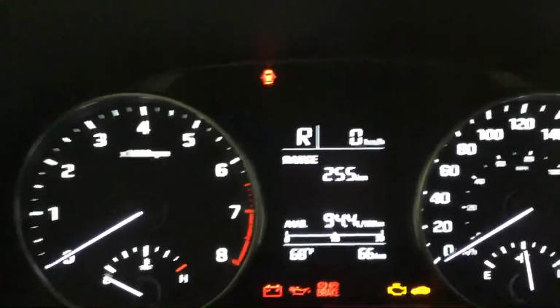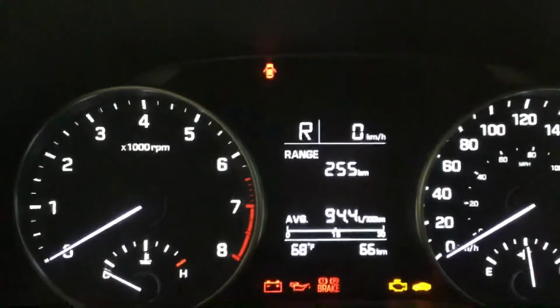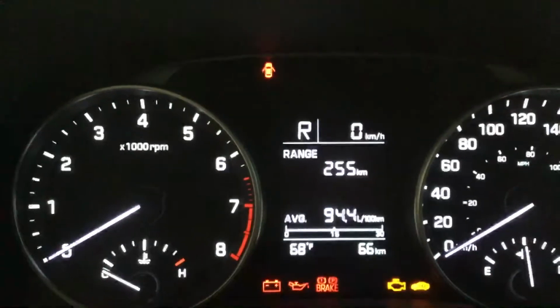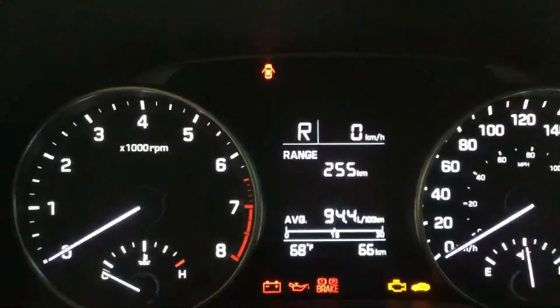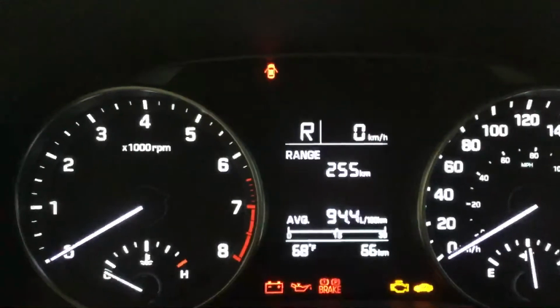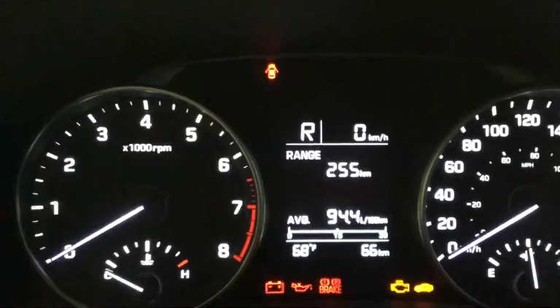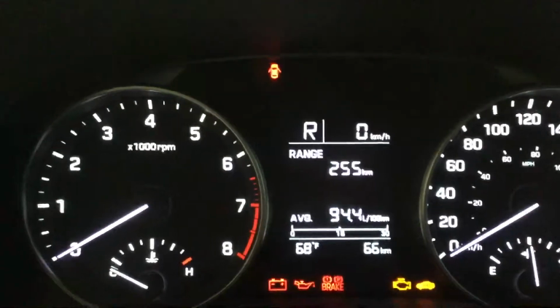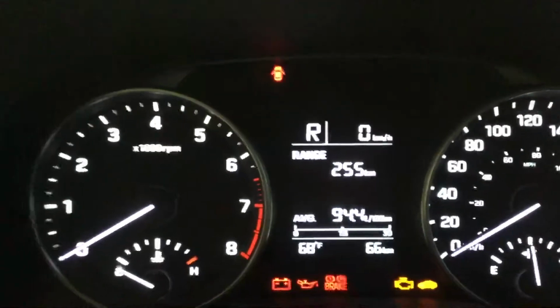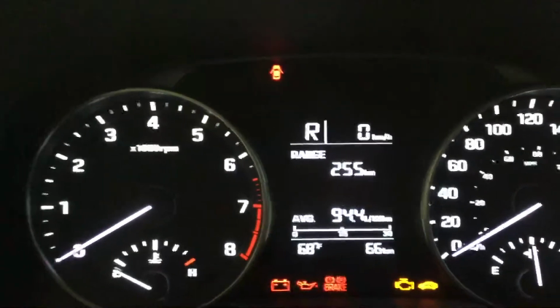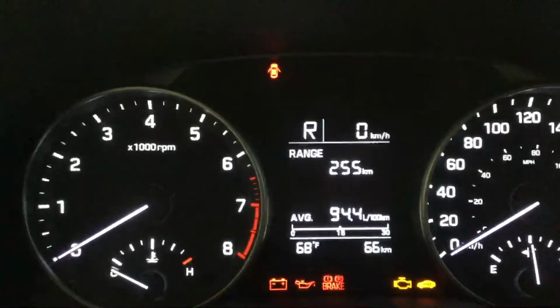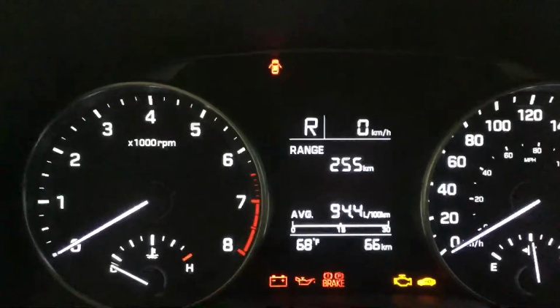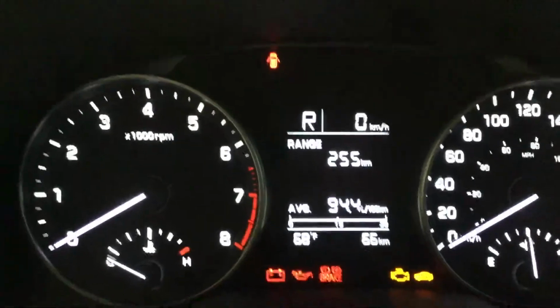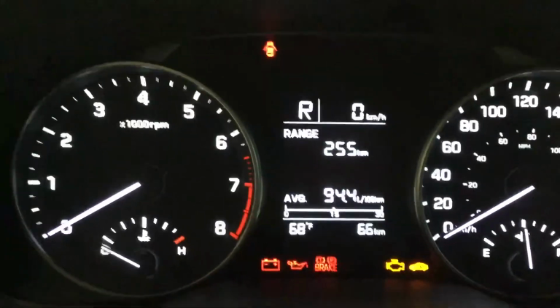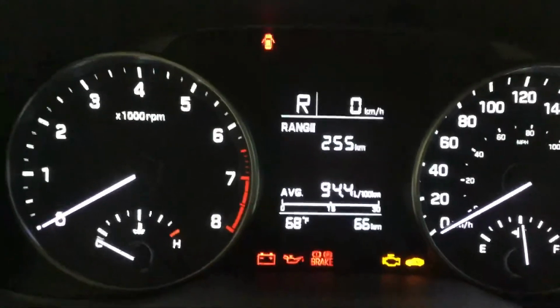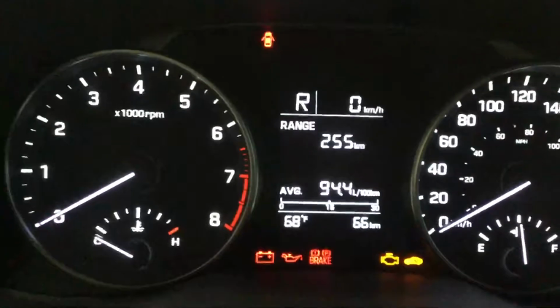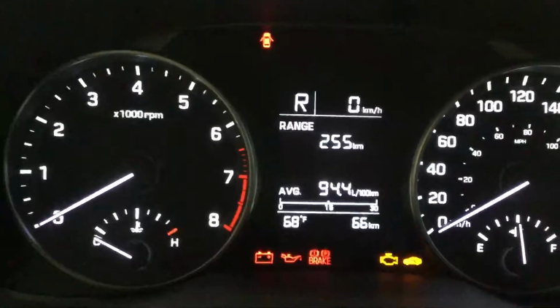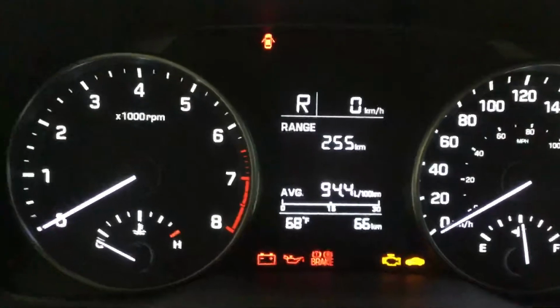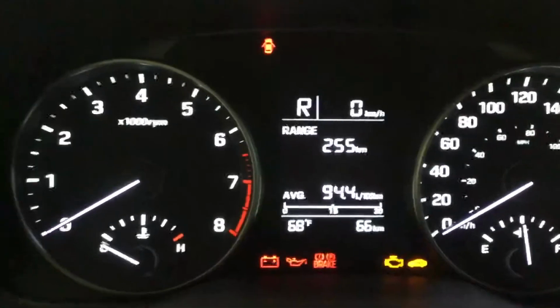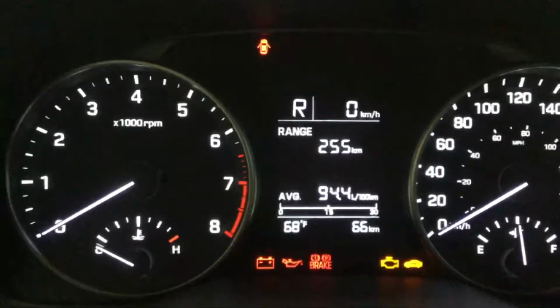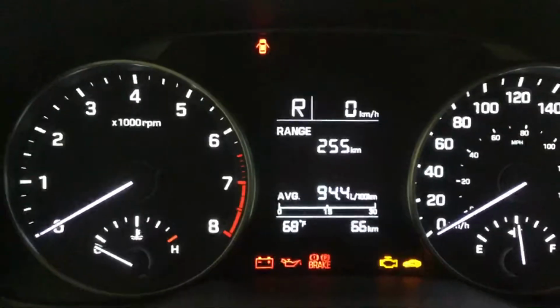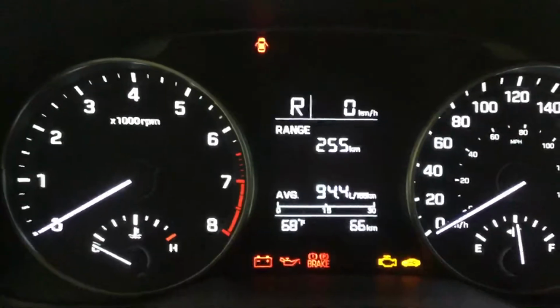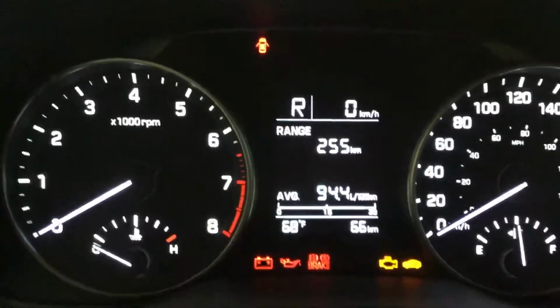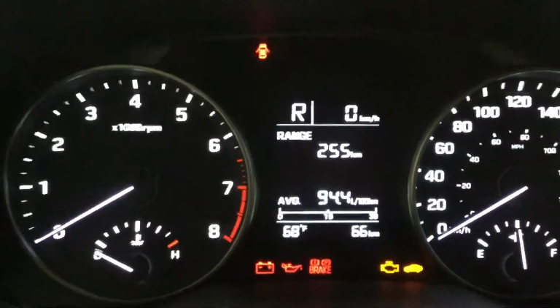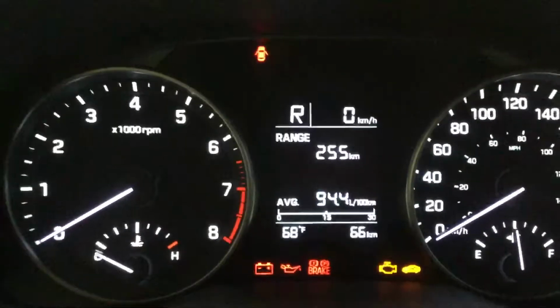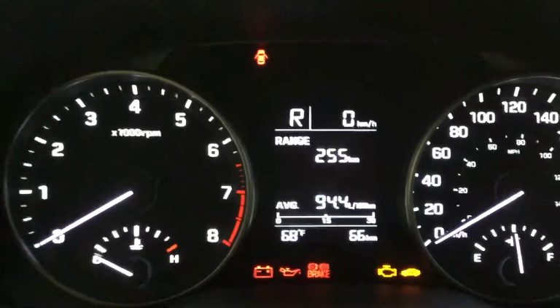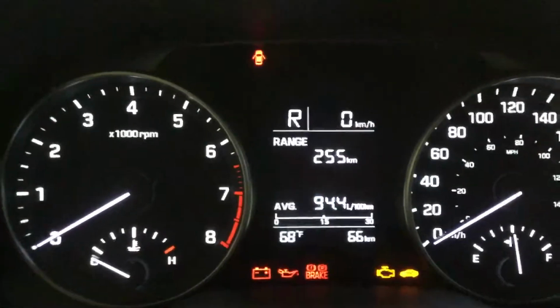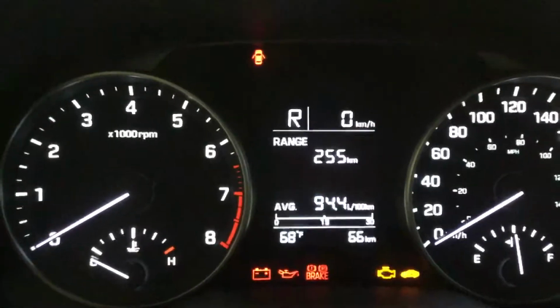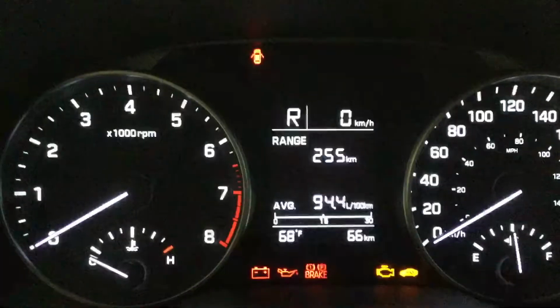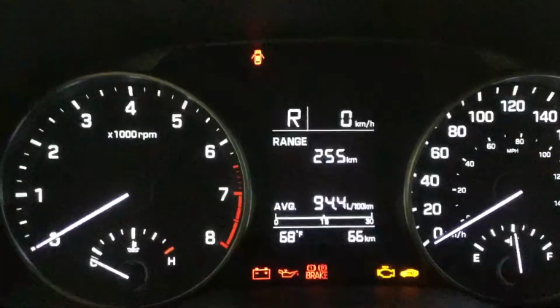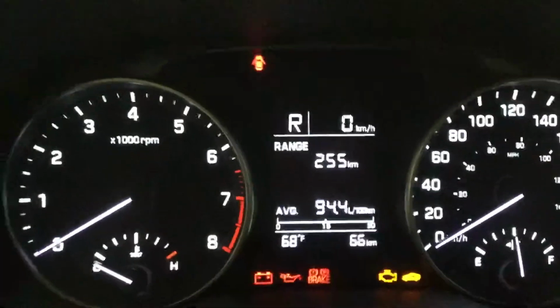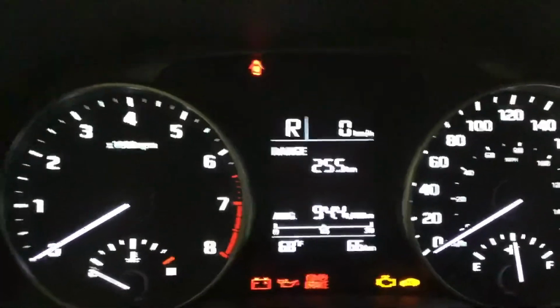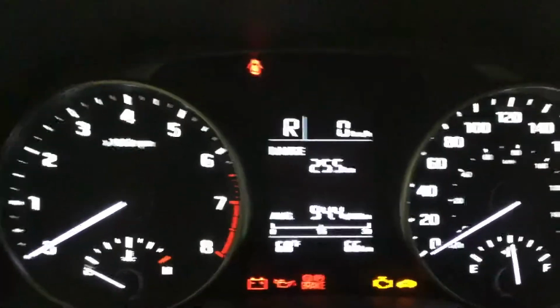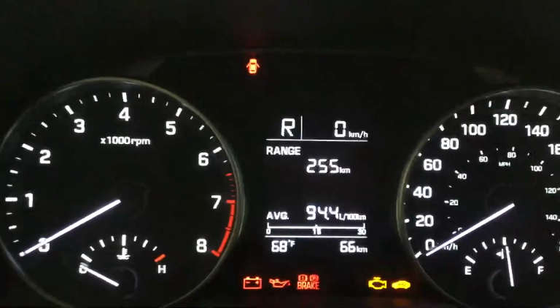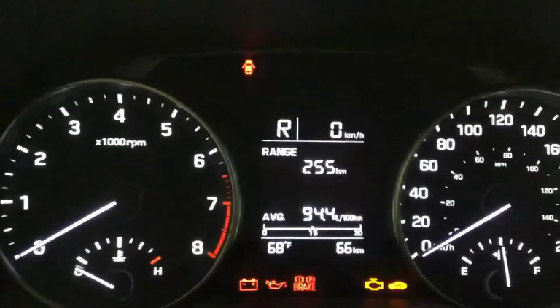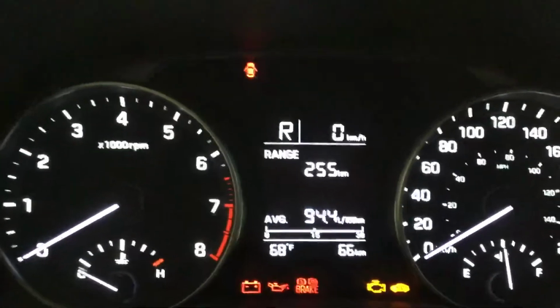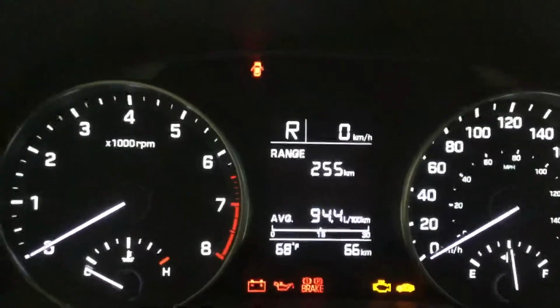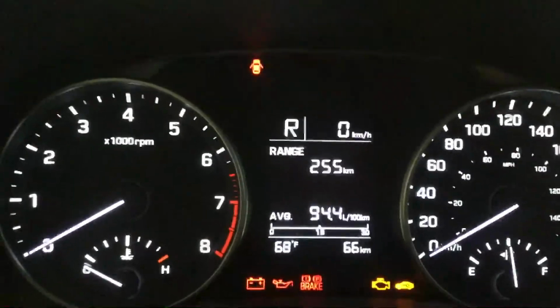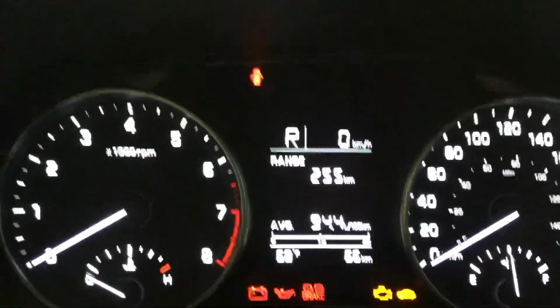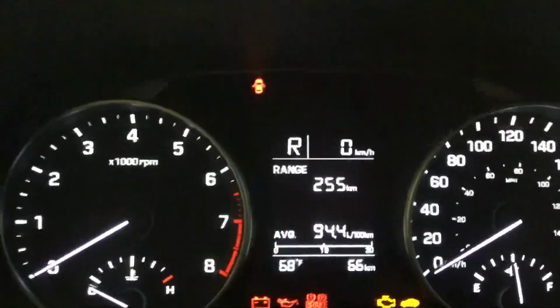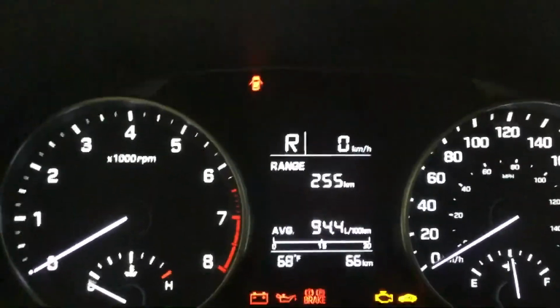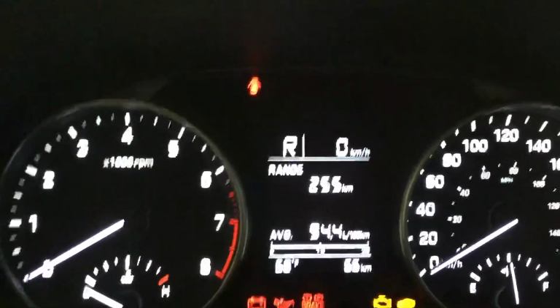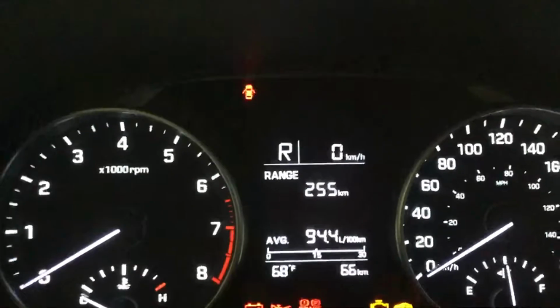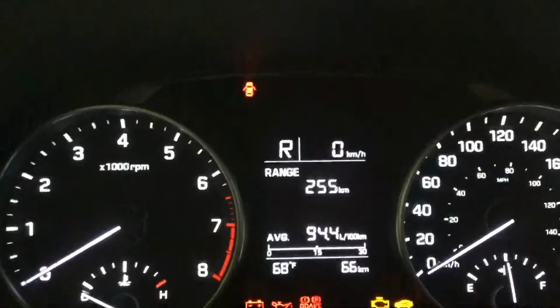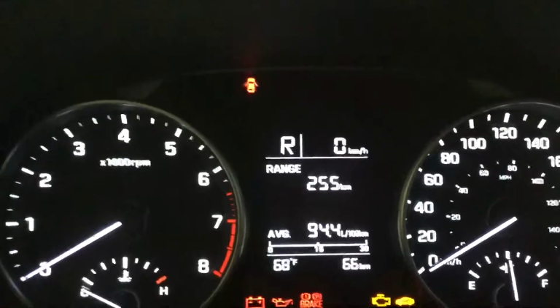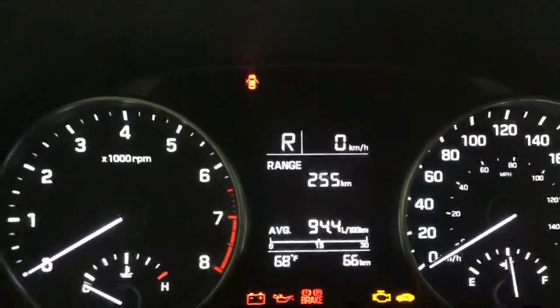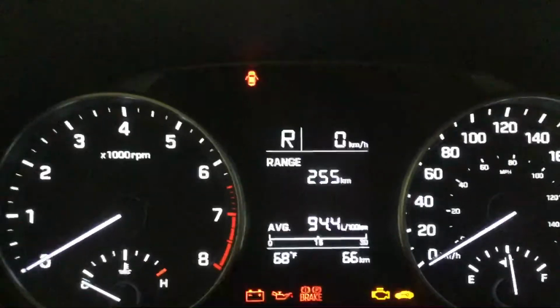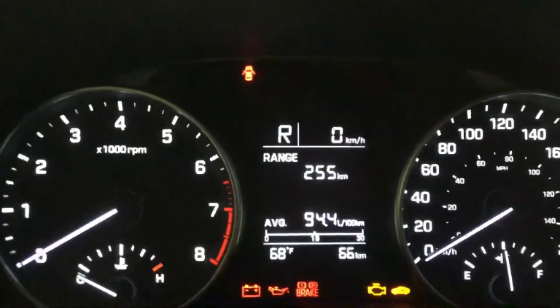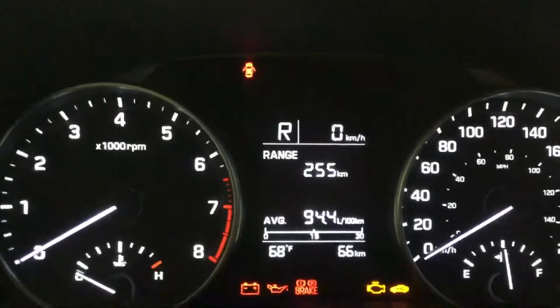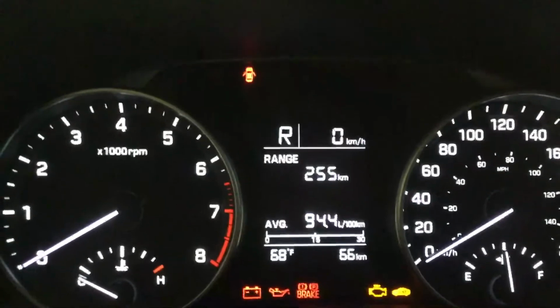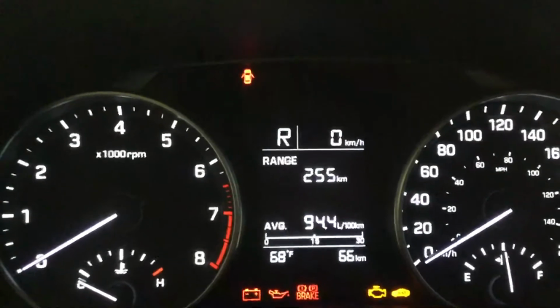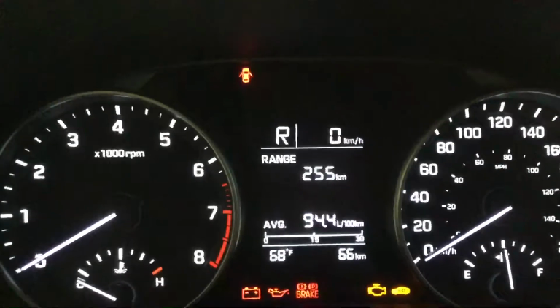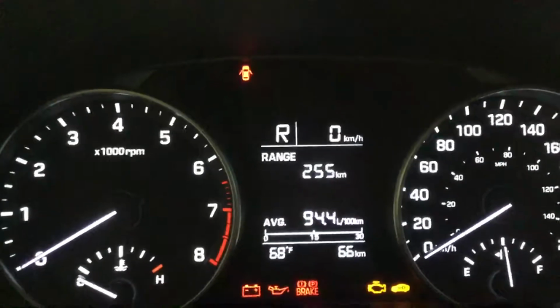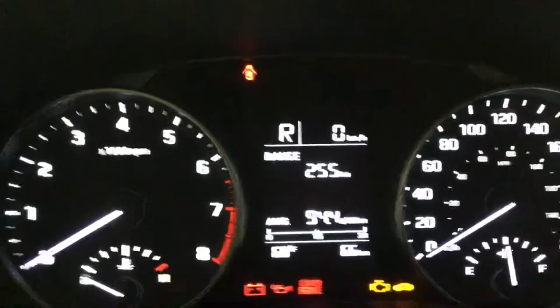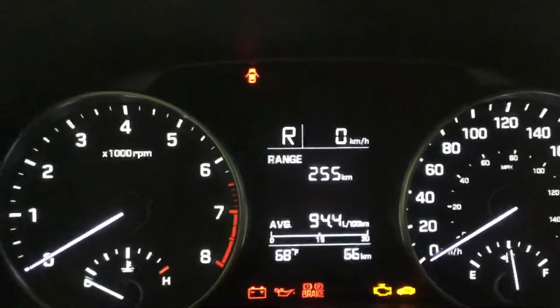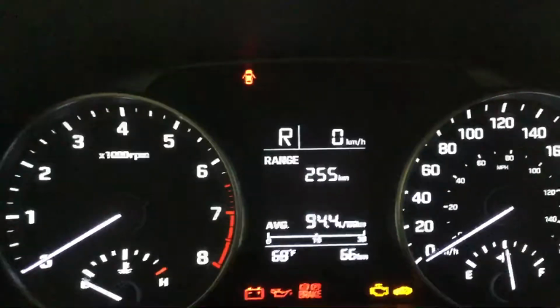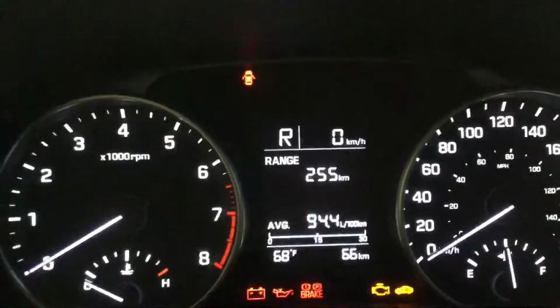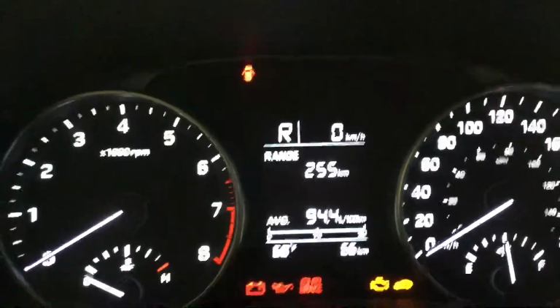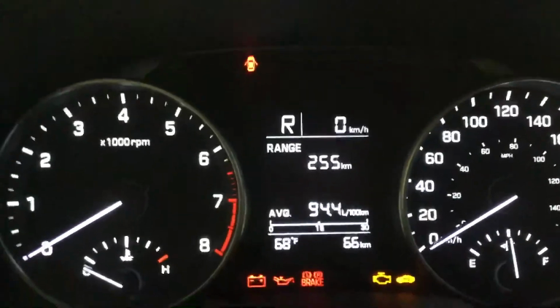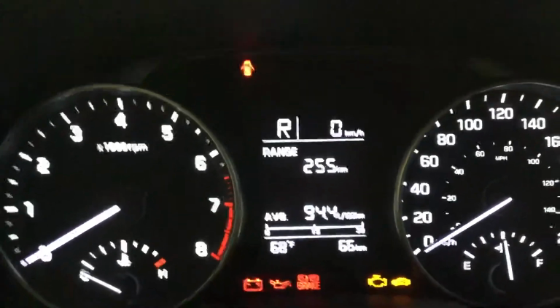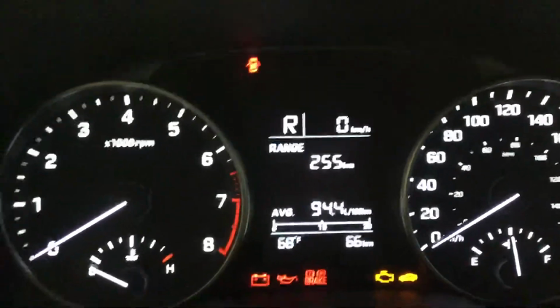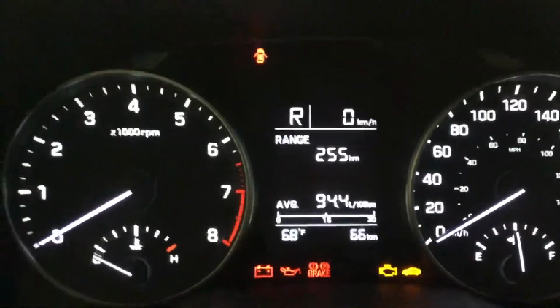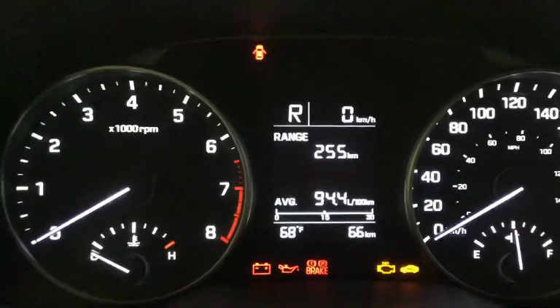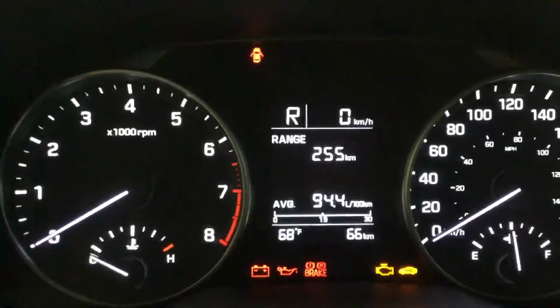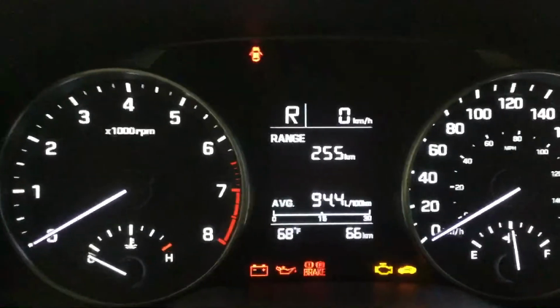On the screen right there you will see the digital speedometer and kilometers till empty, so it's really helpful to know how many kilometers you have till you run out of gas.